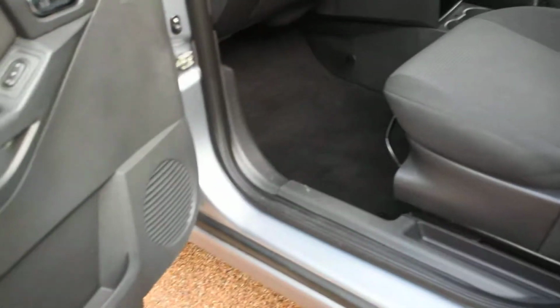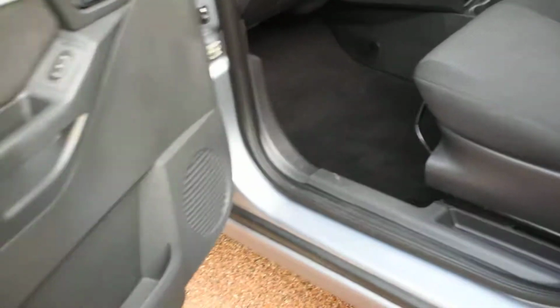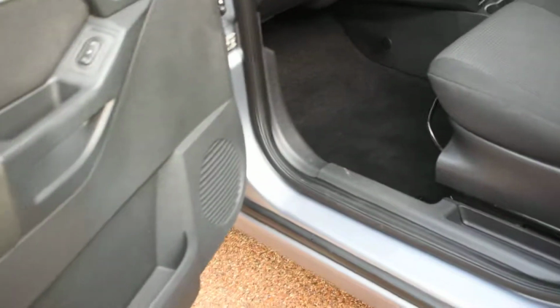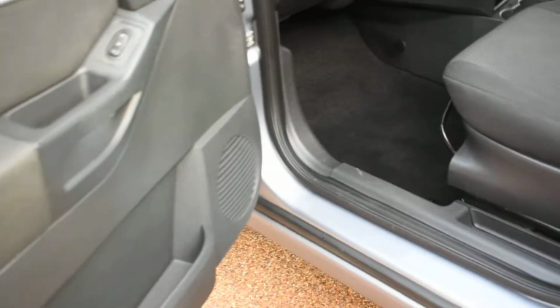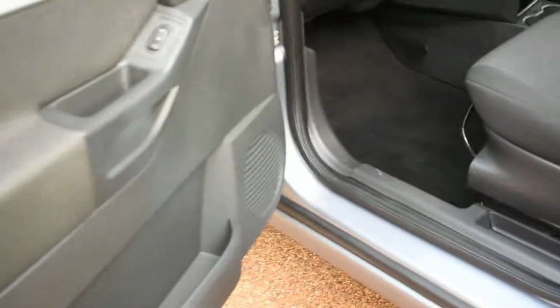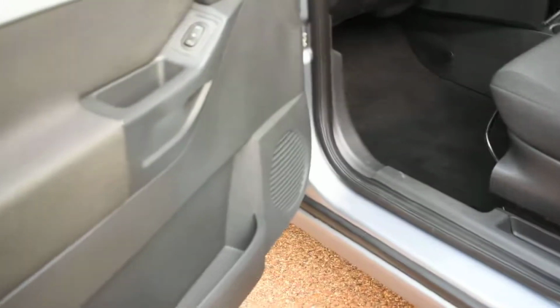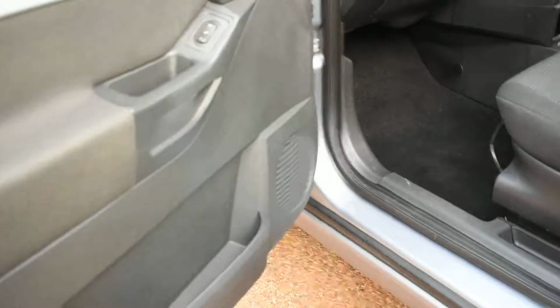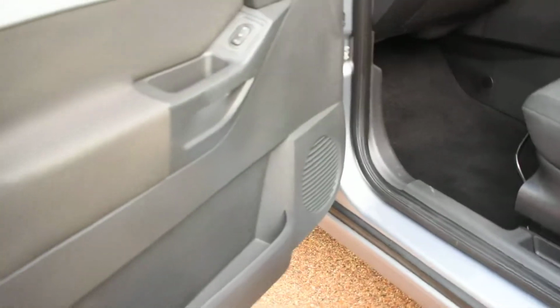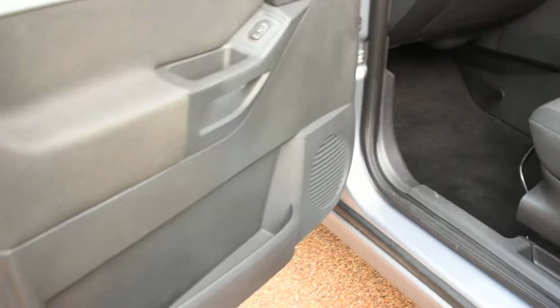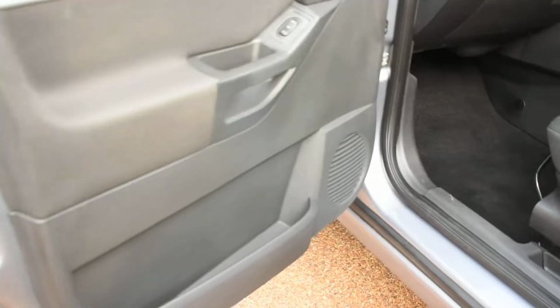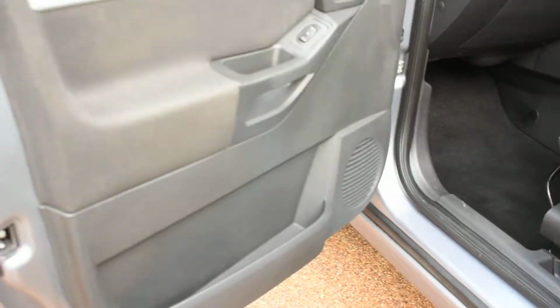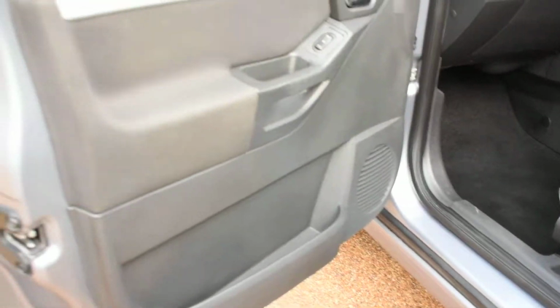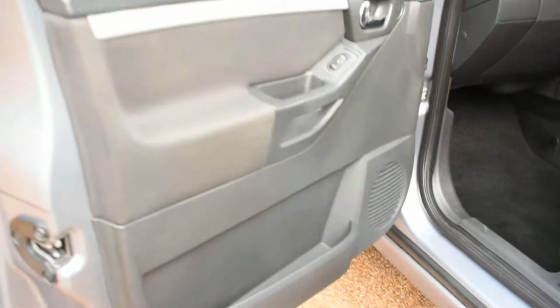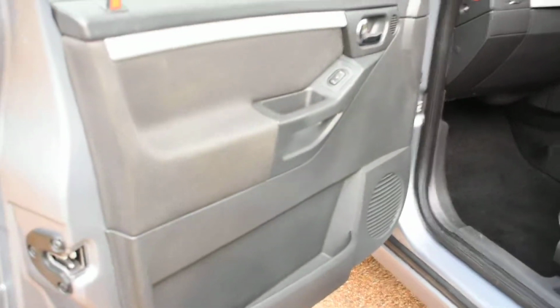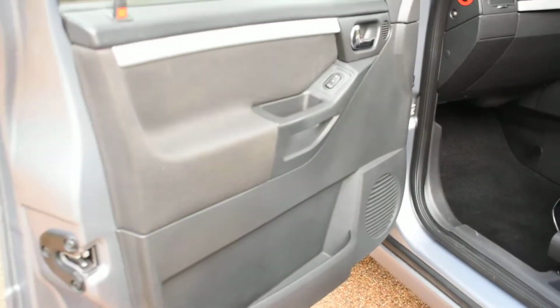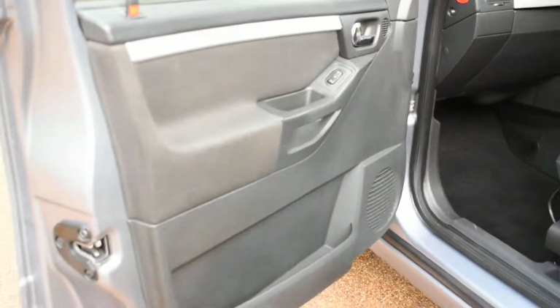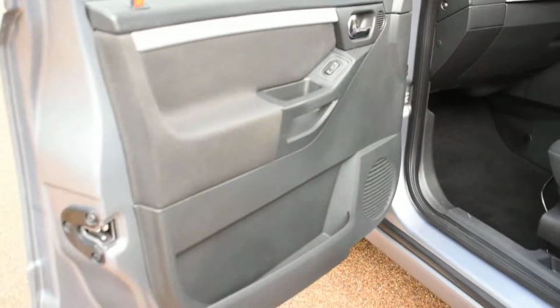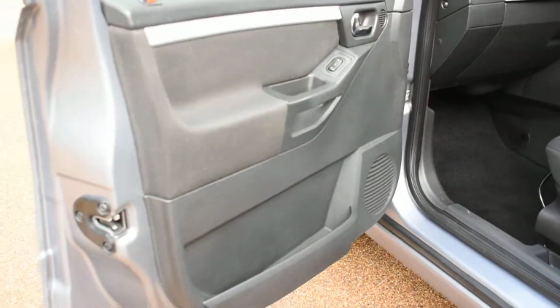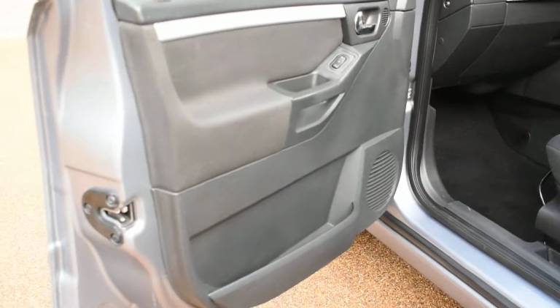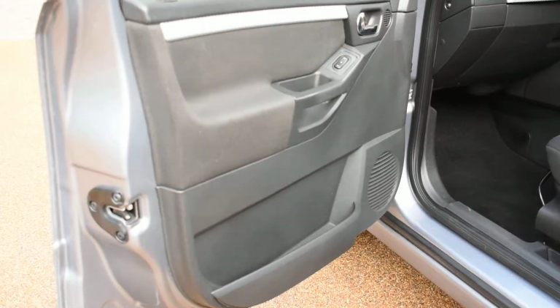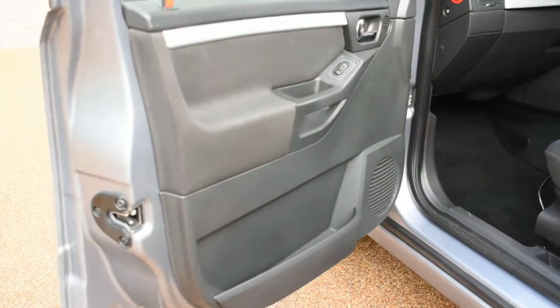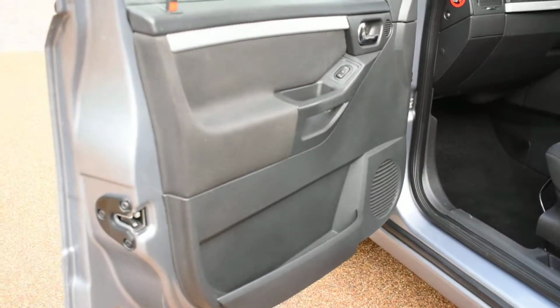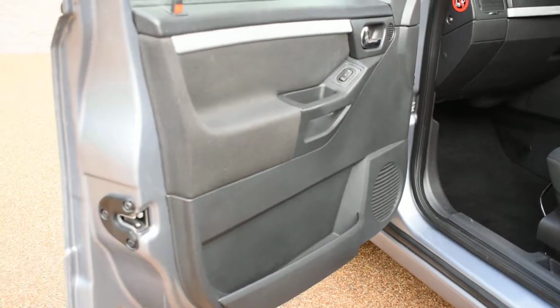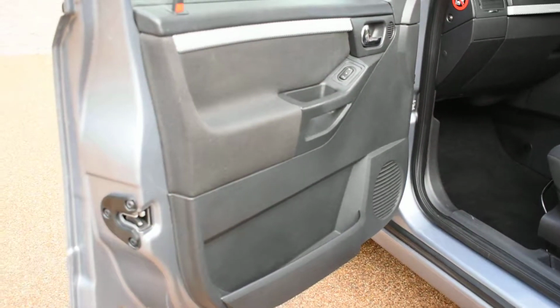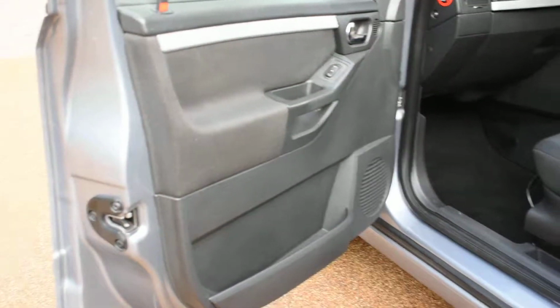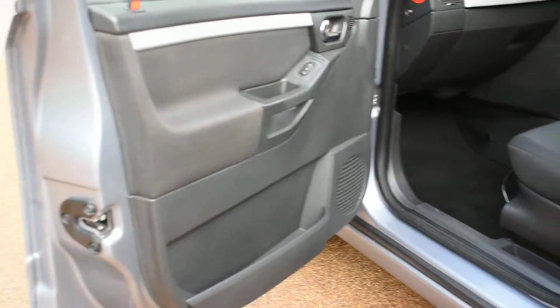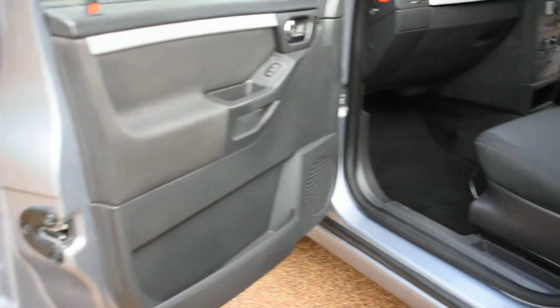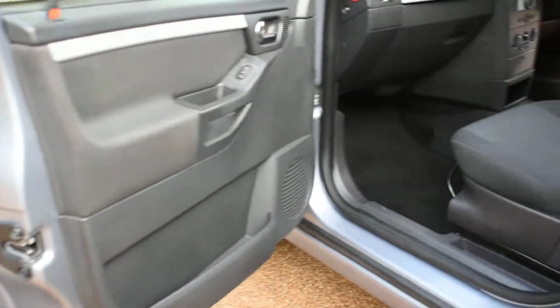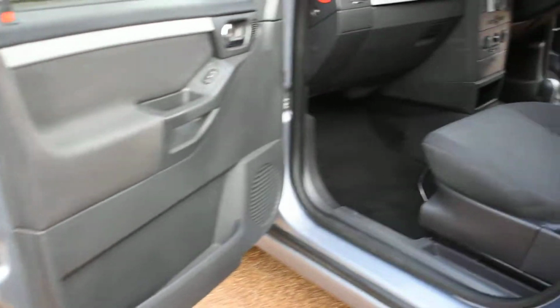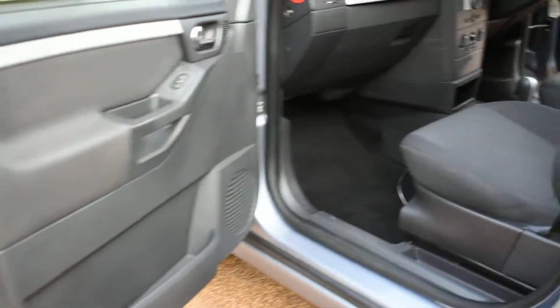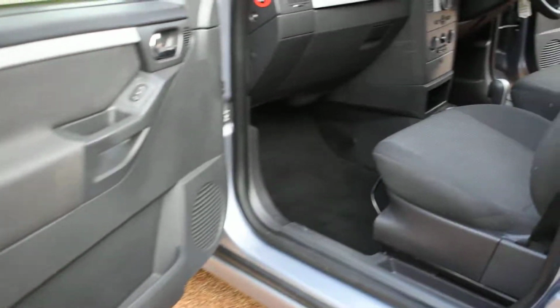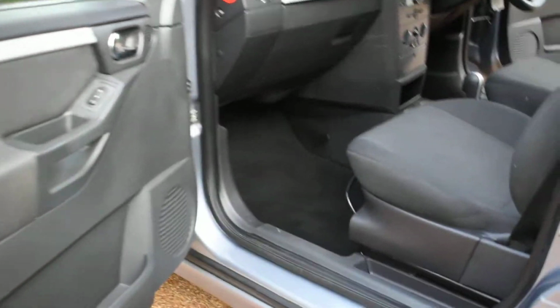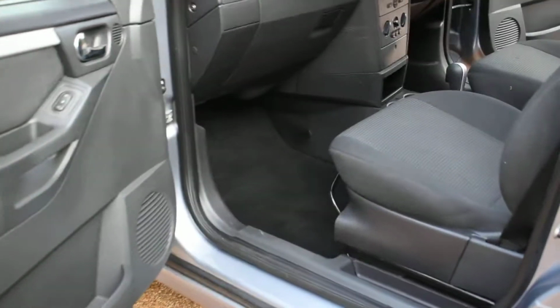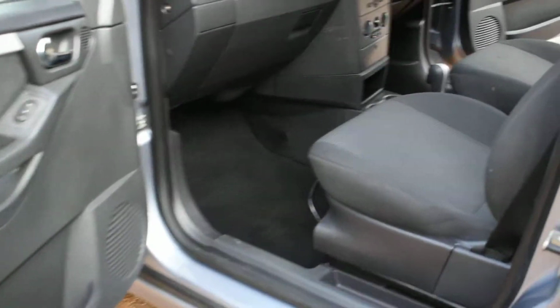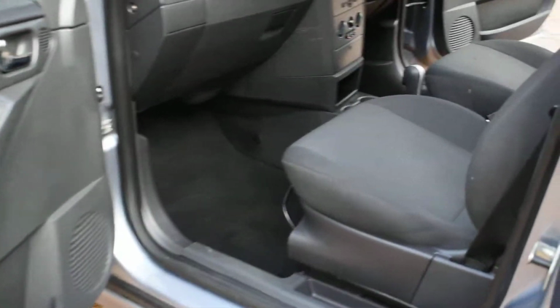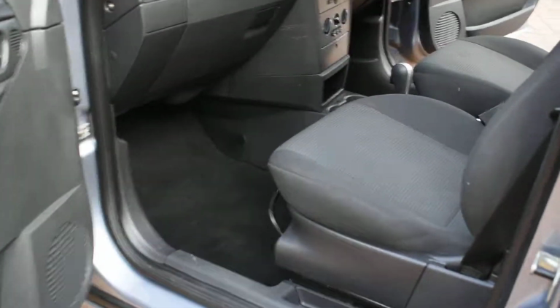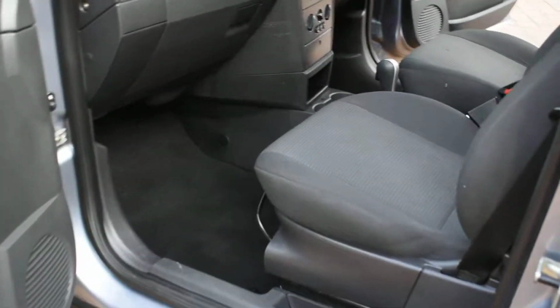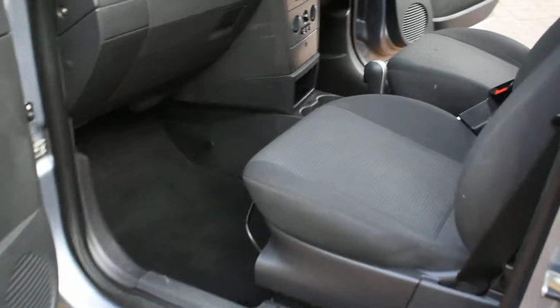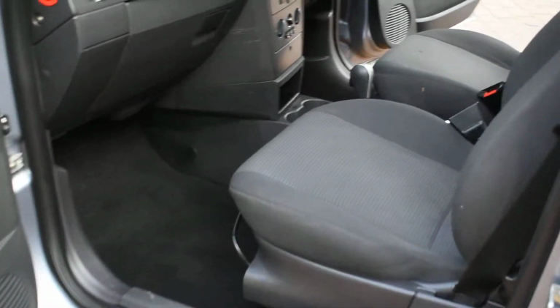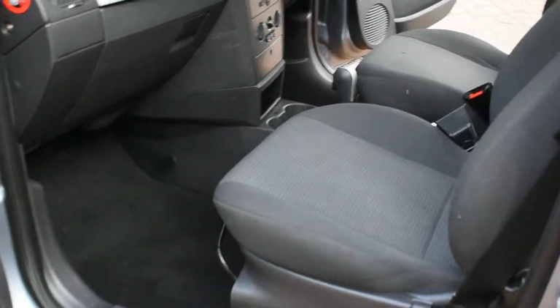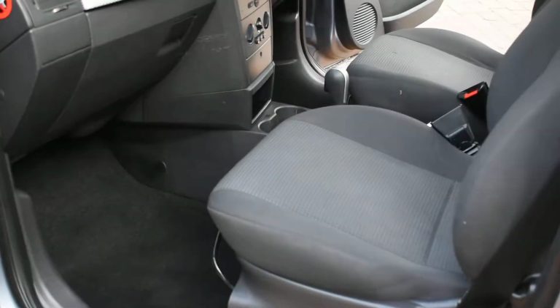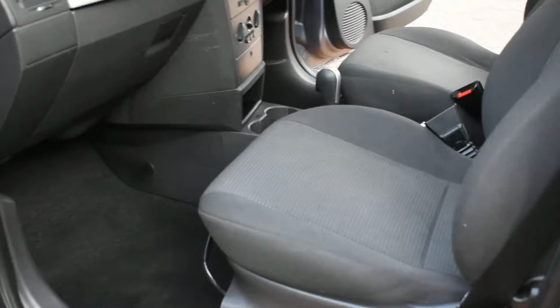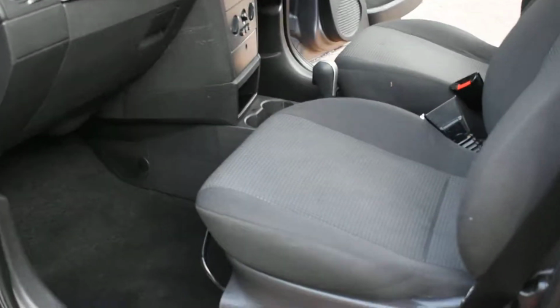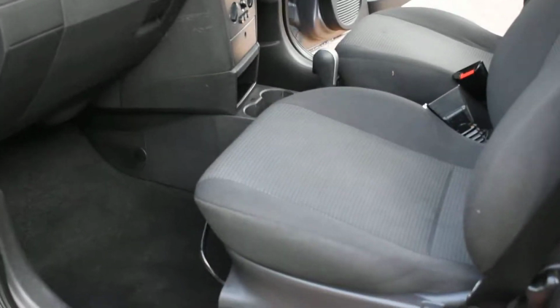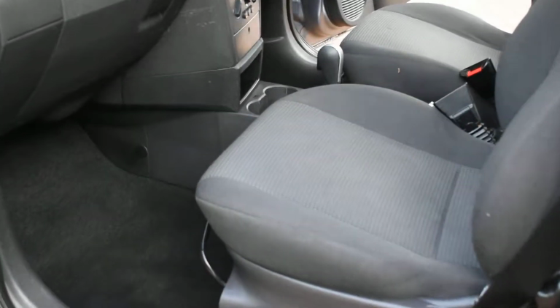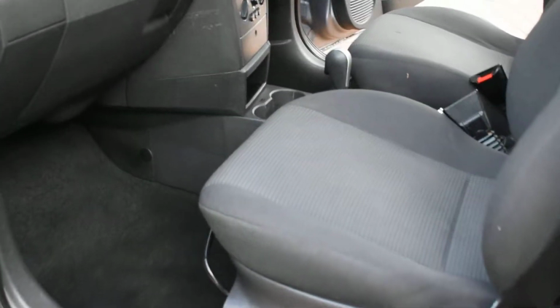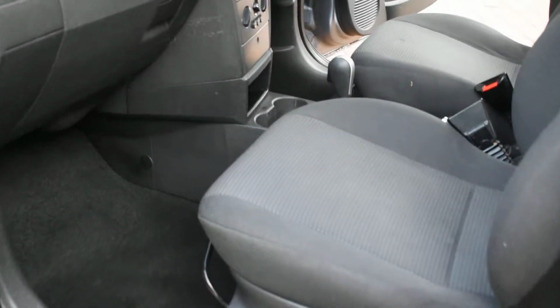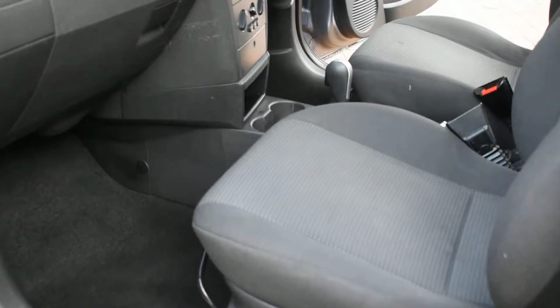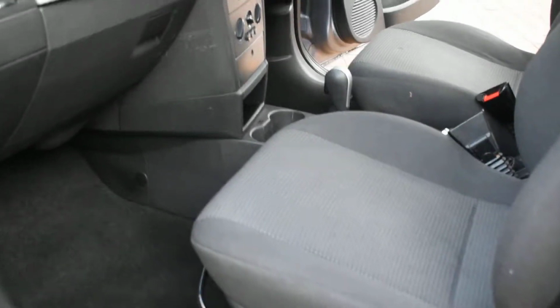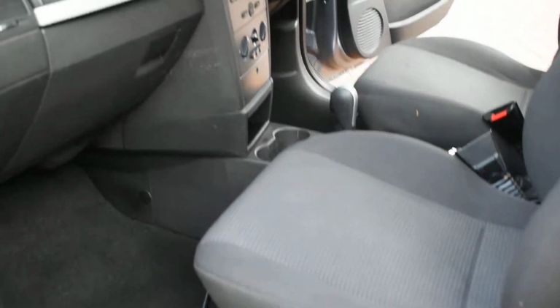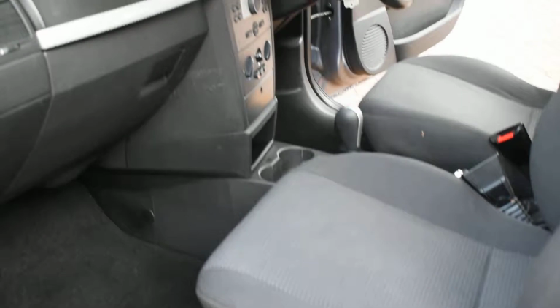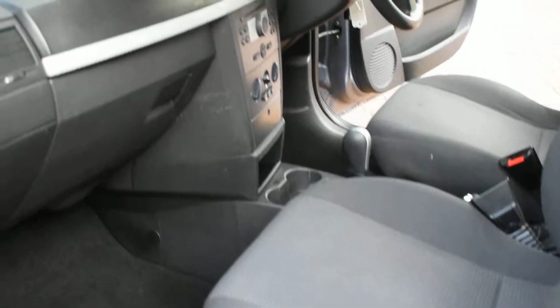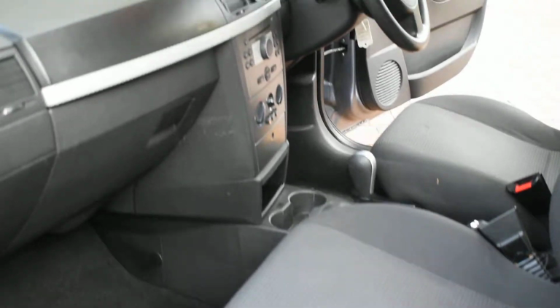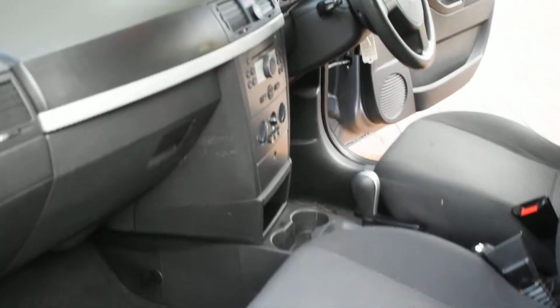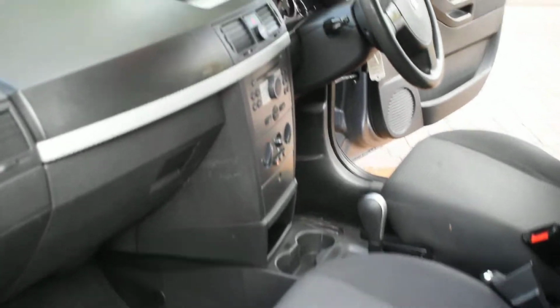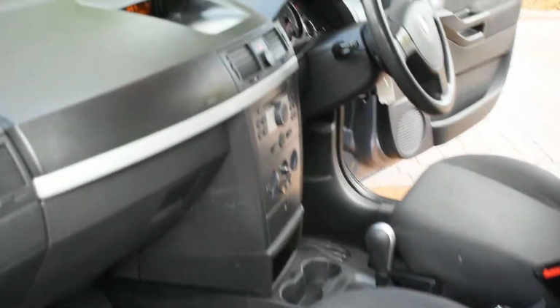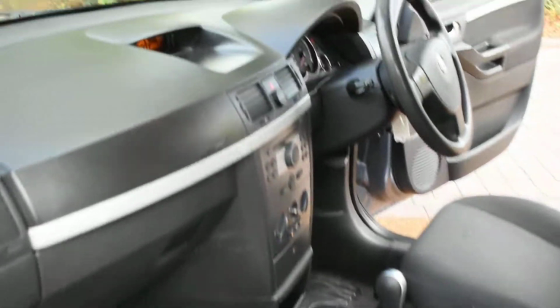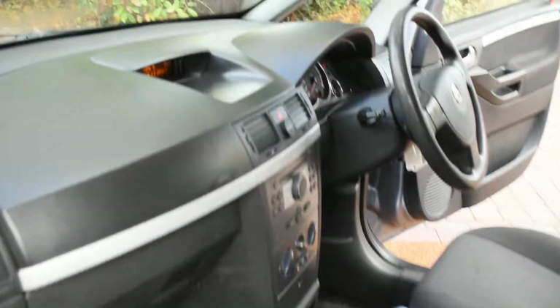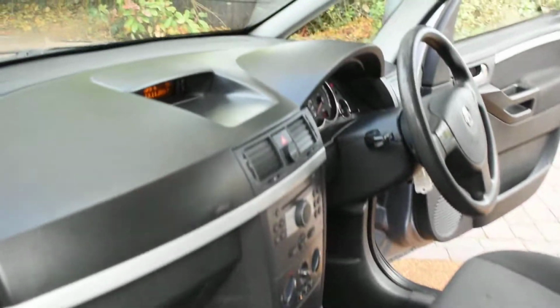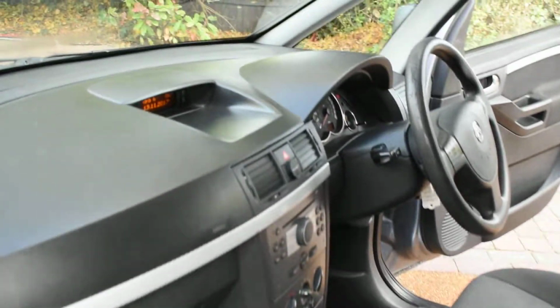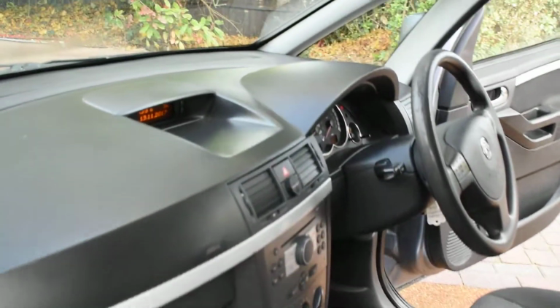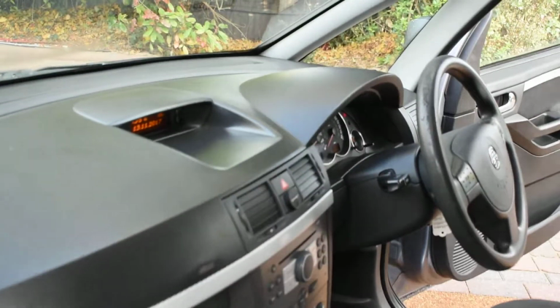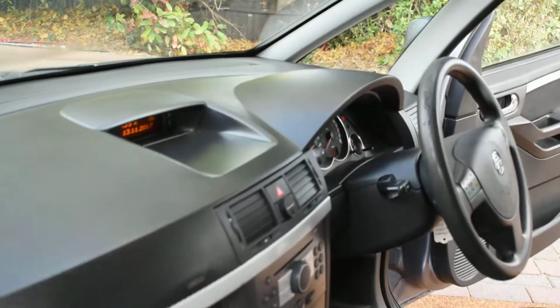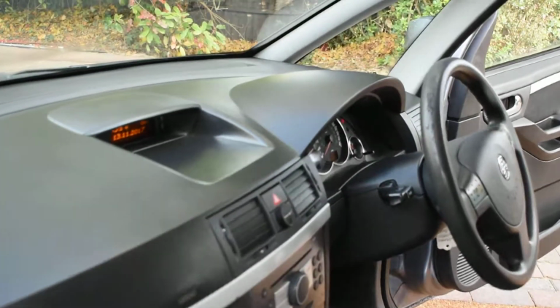This is the near-side front door card and the view of the seats from the near side. And the dashboard.